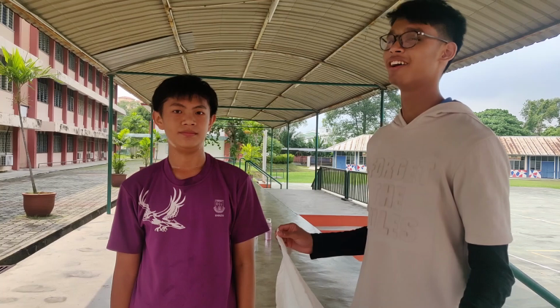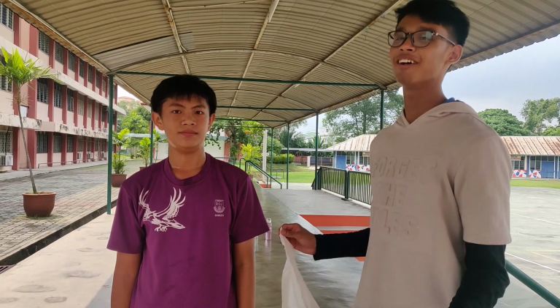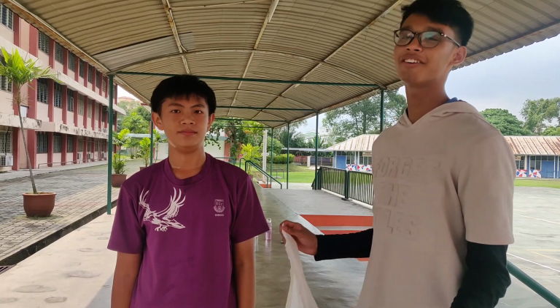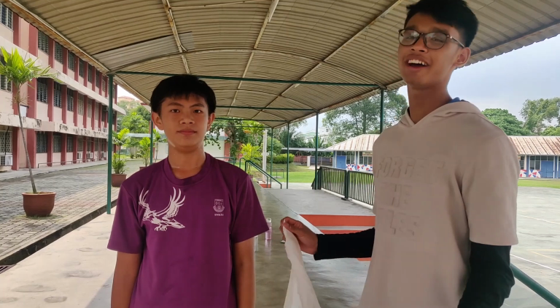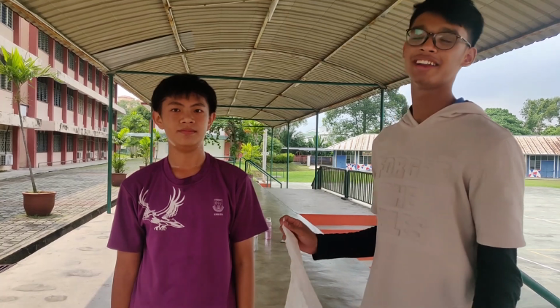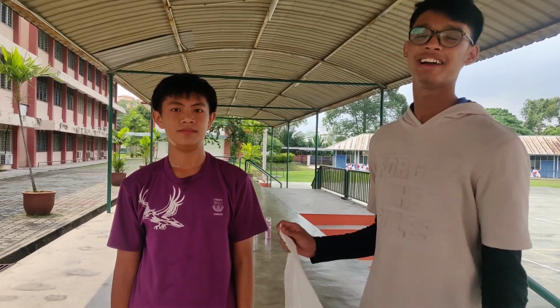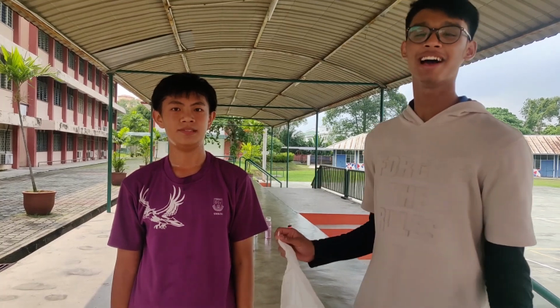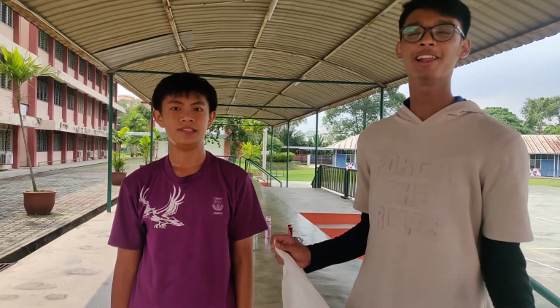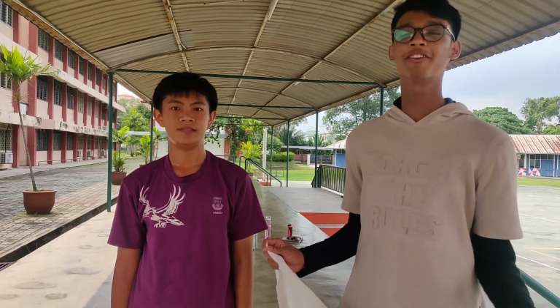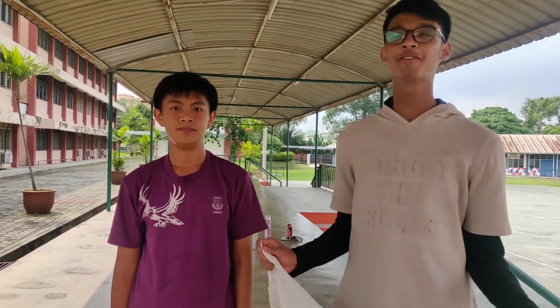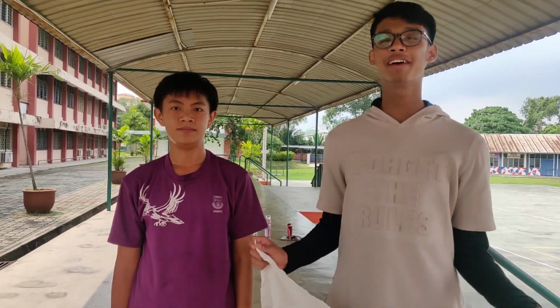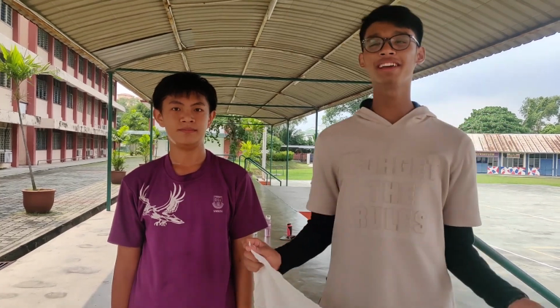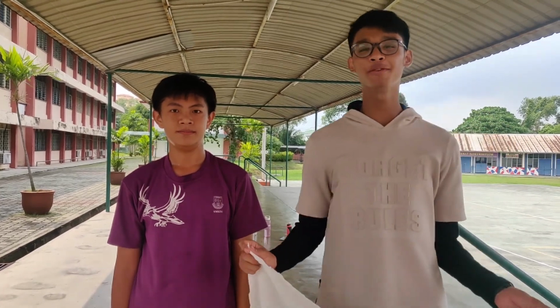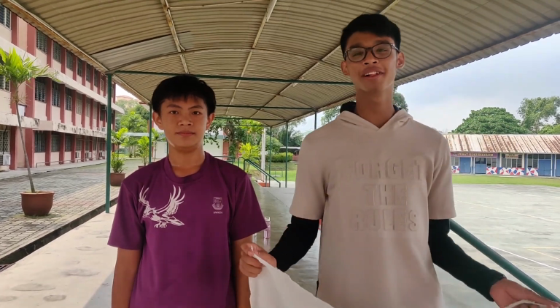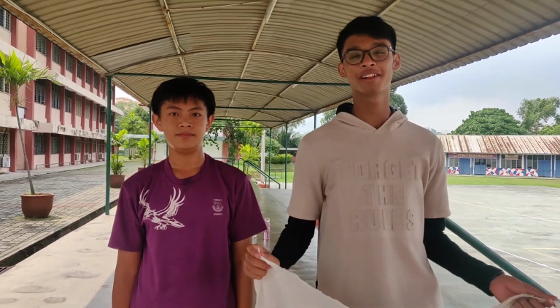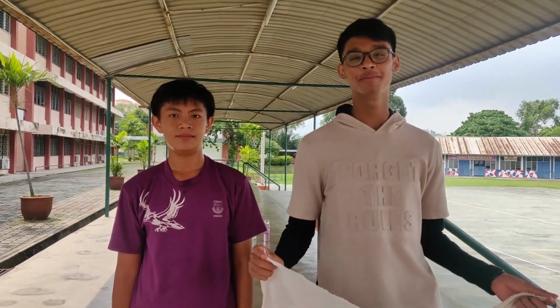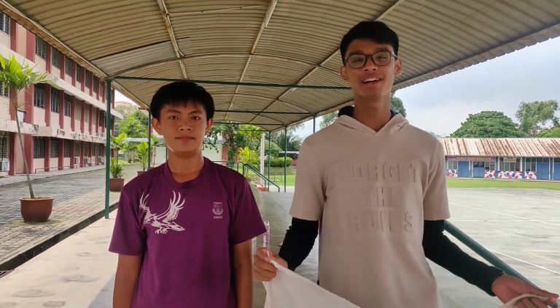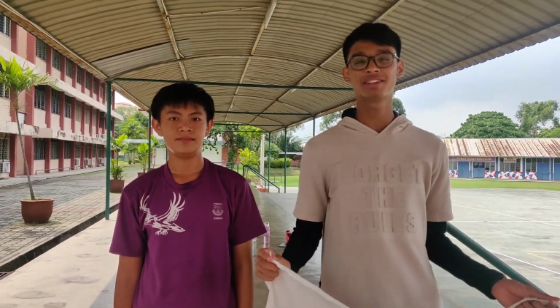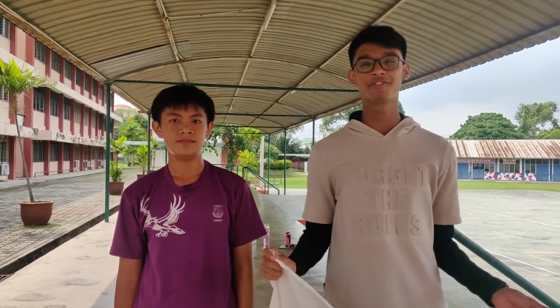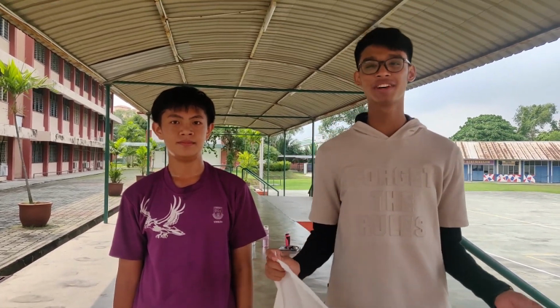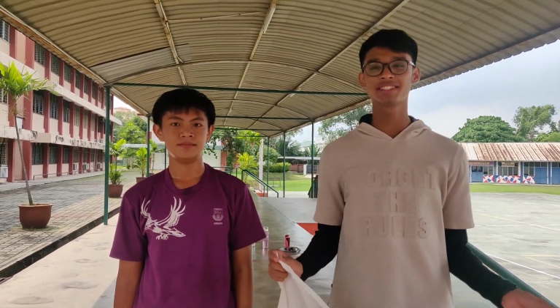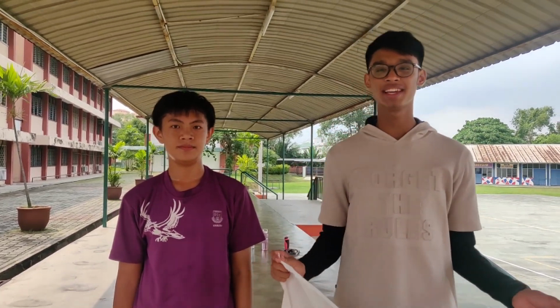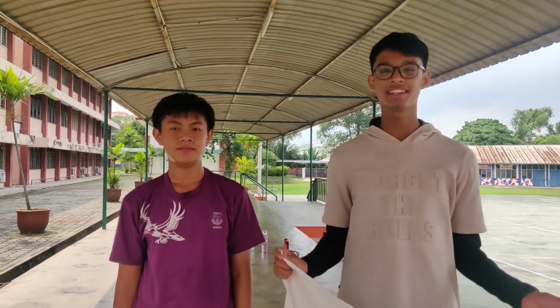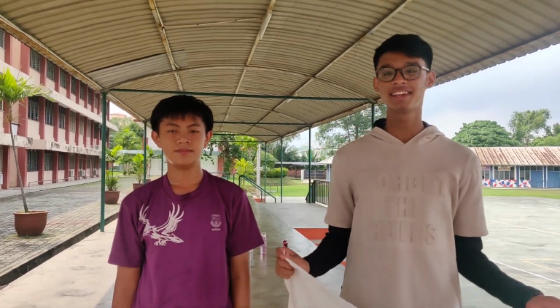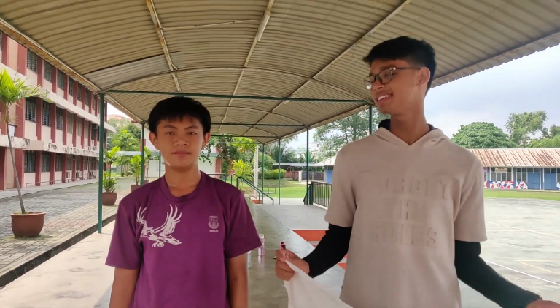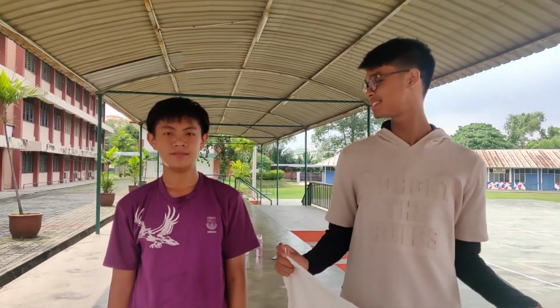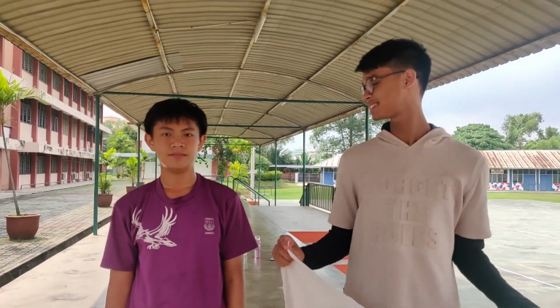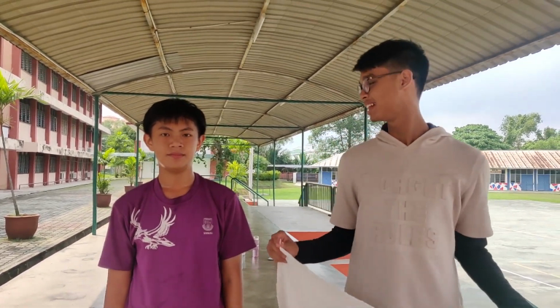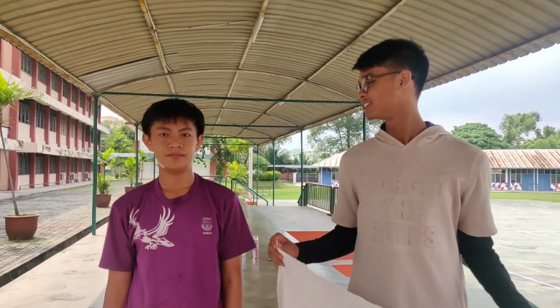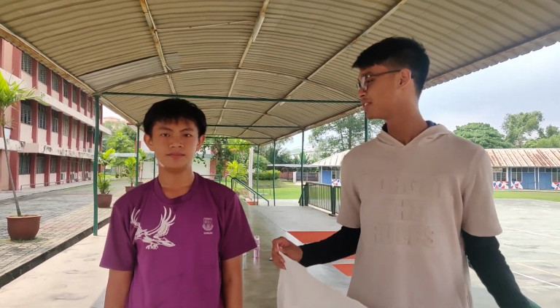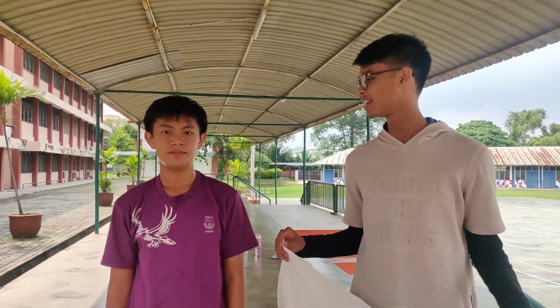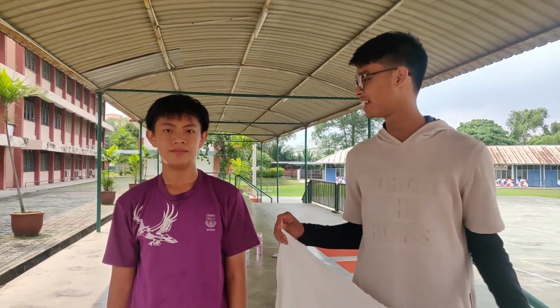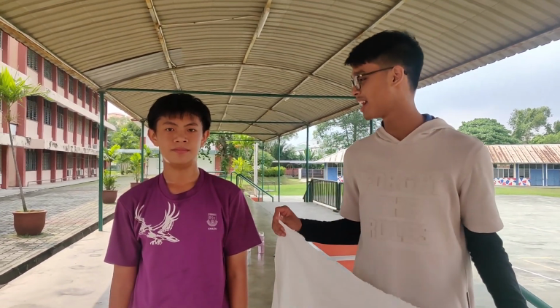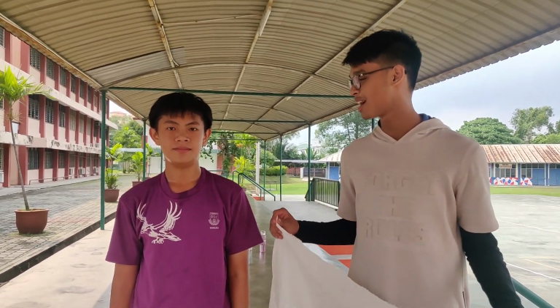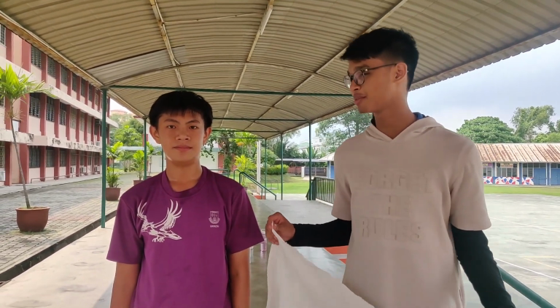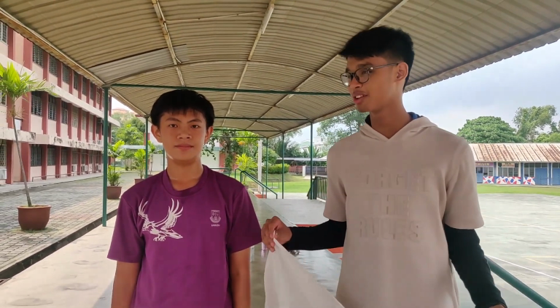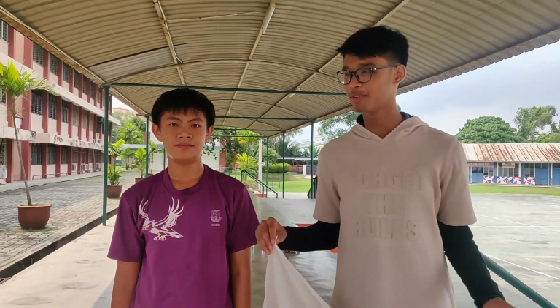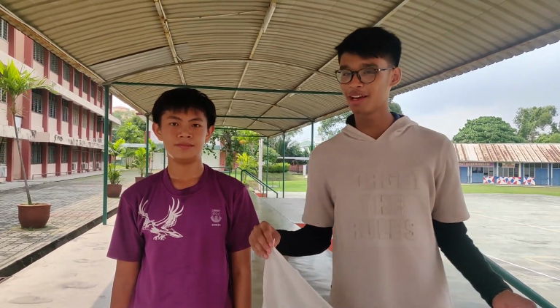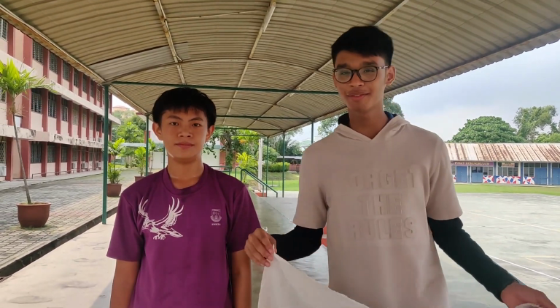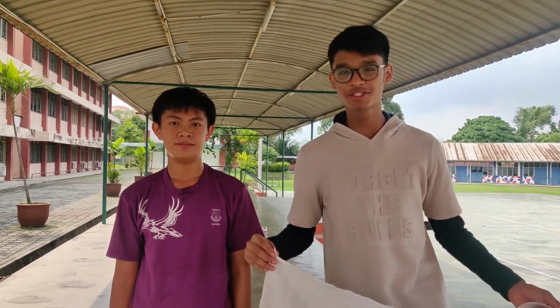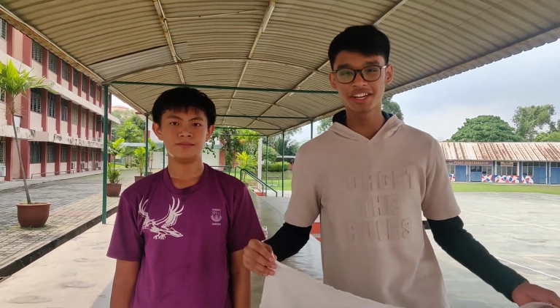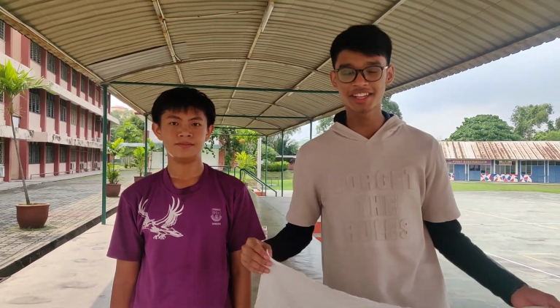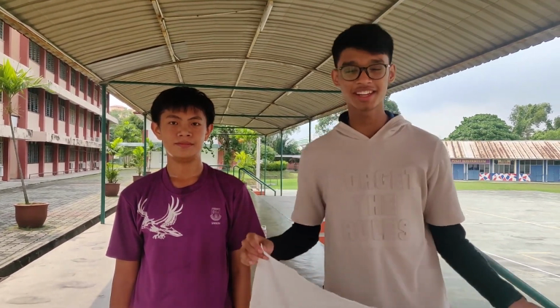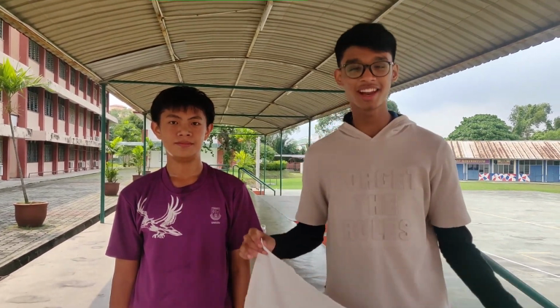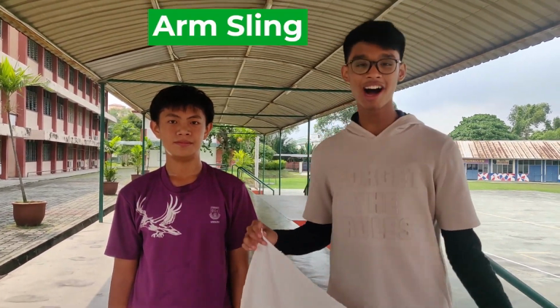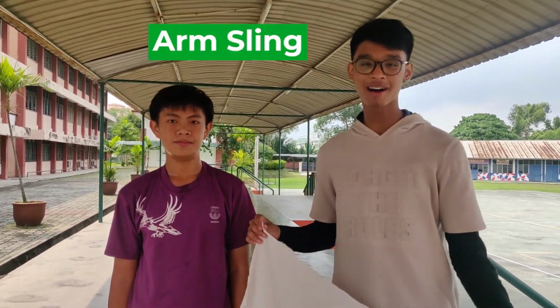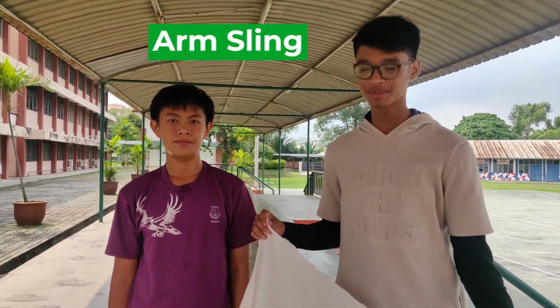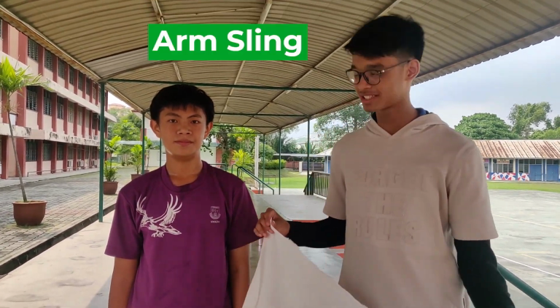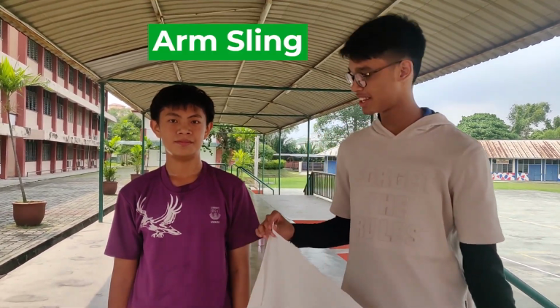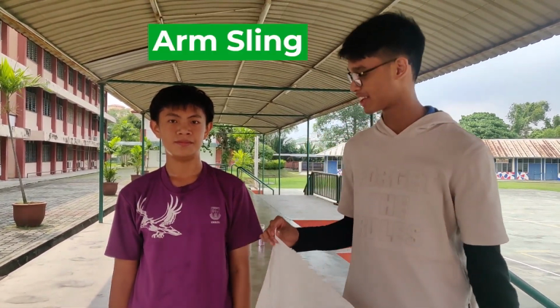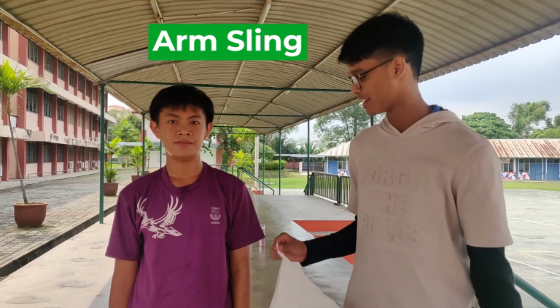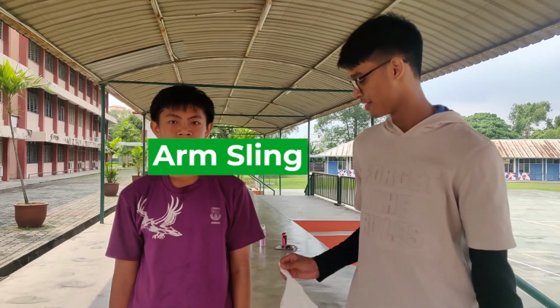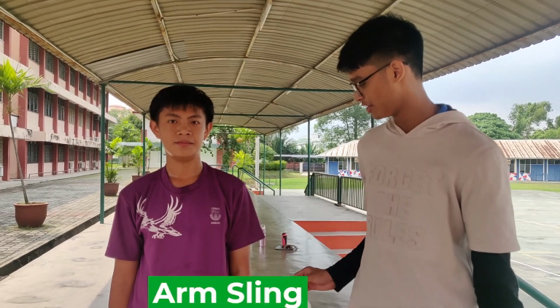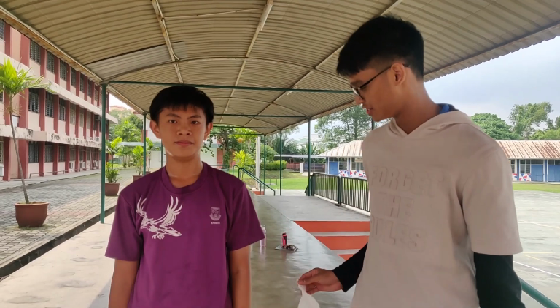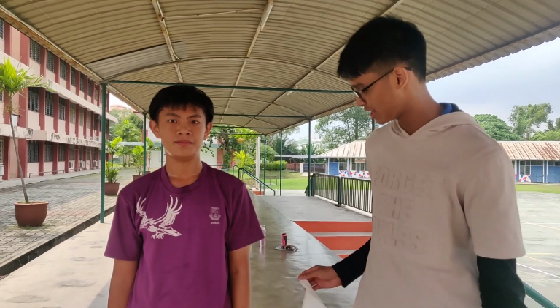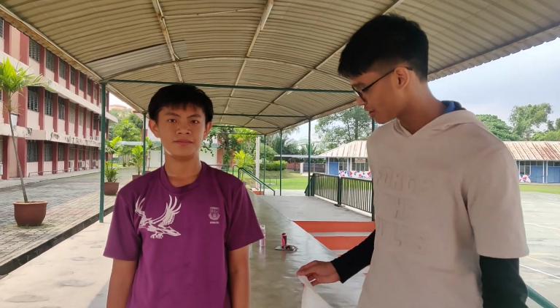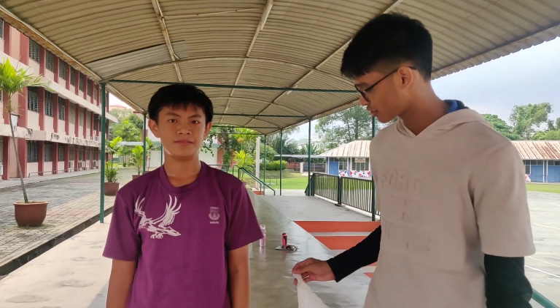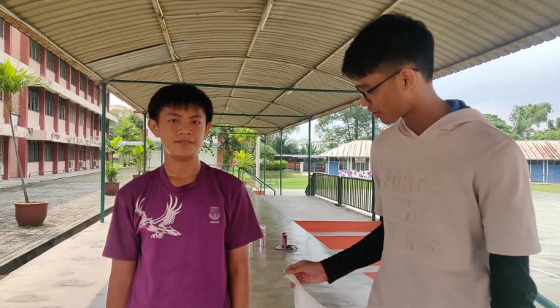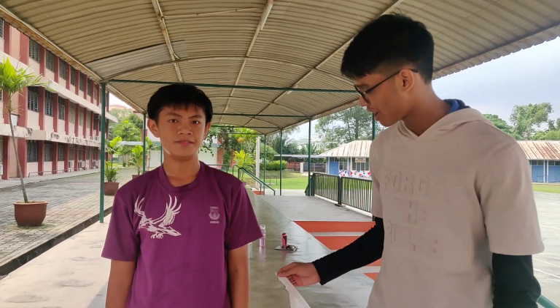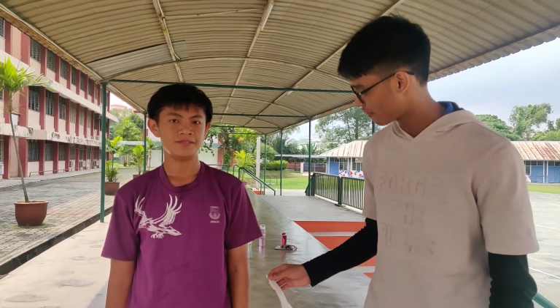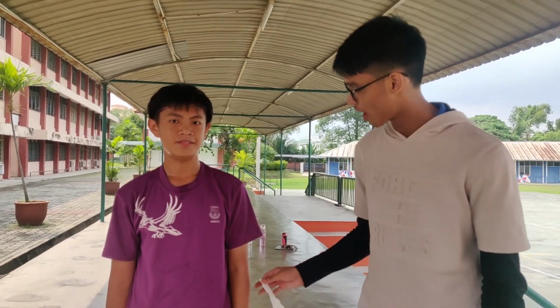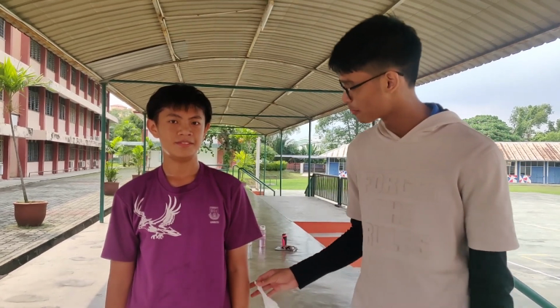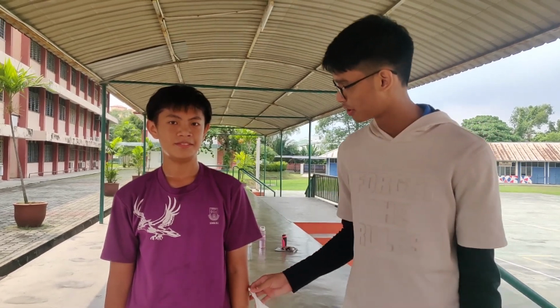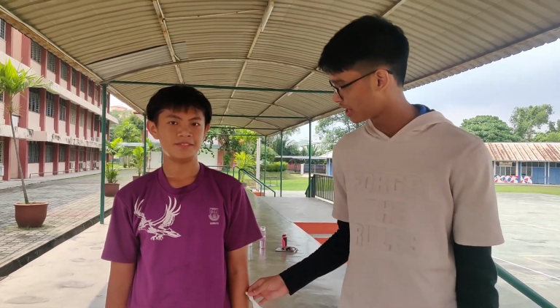Alright, hello everybody. Welcome back to First Aid Kids. Today, I'm going to be demonstrating an arm sling. Richie, how's your left arm today?